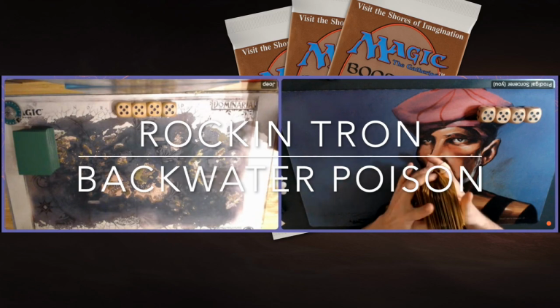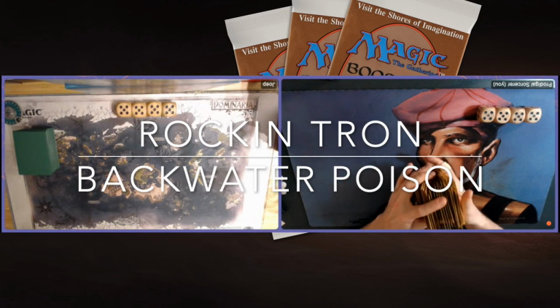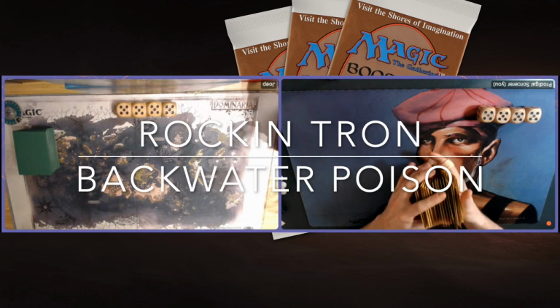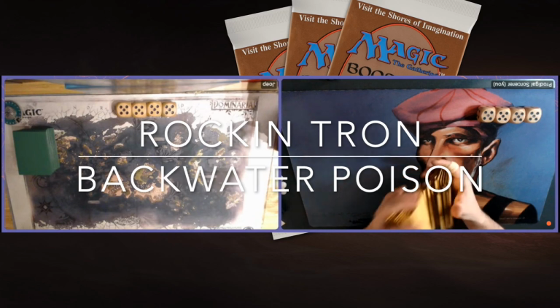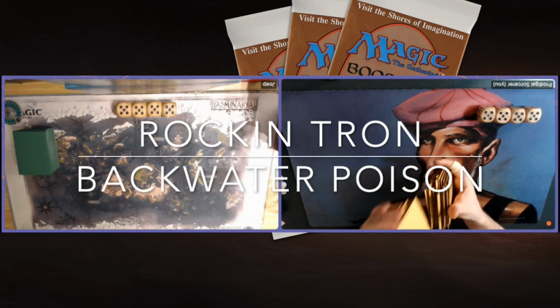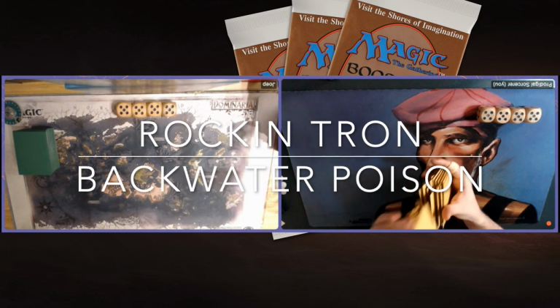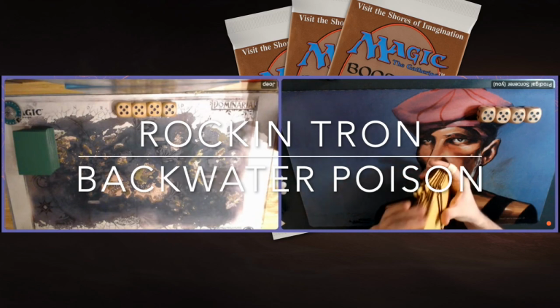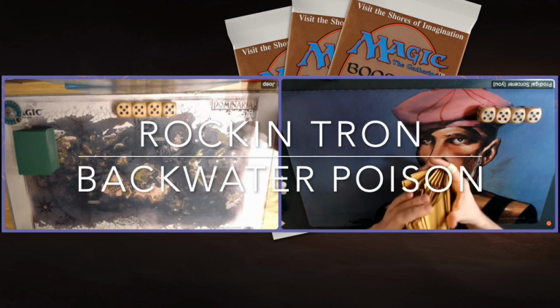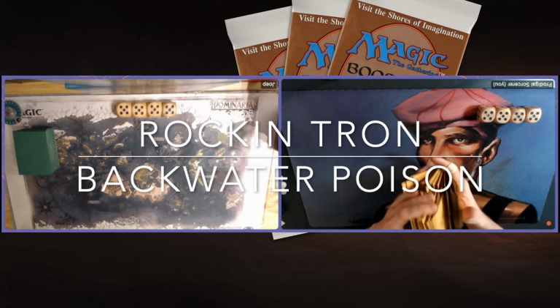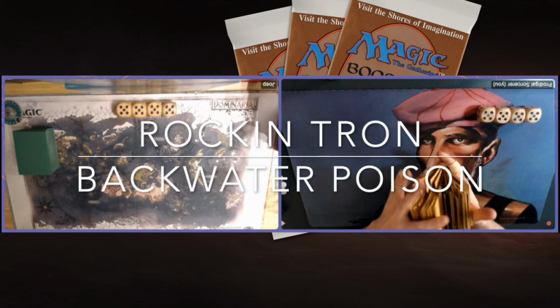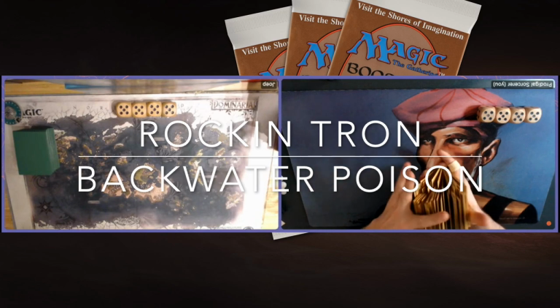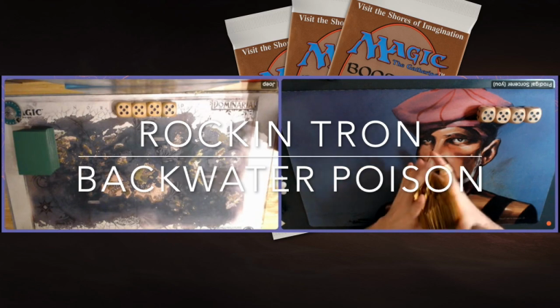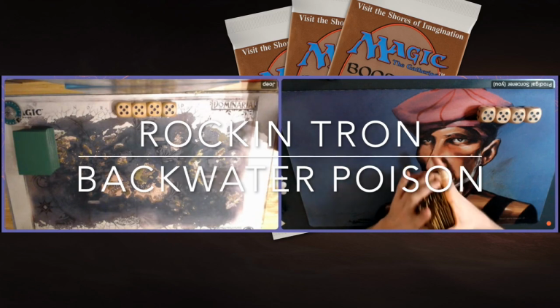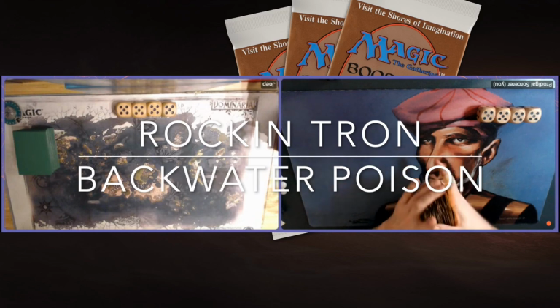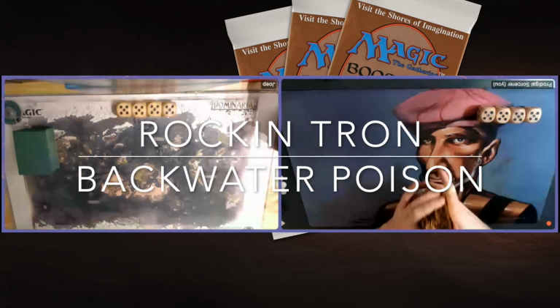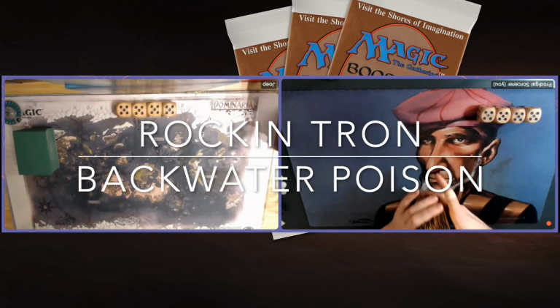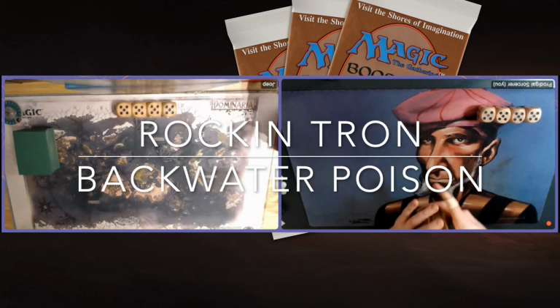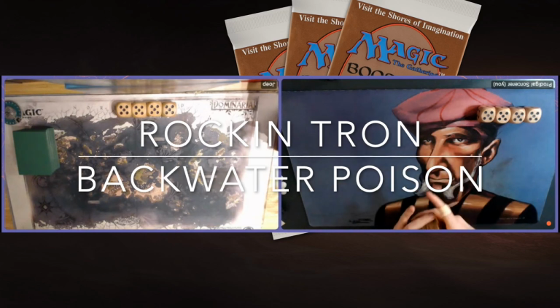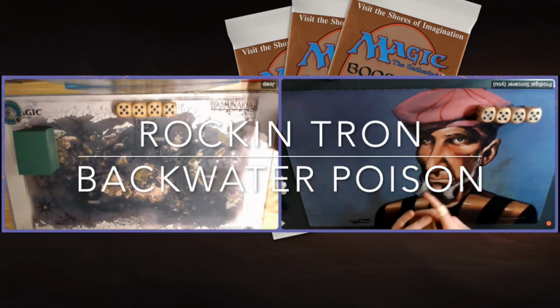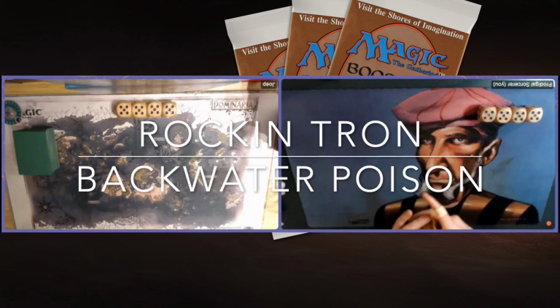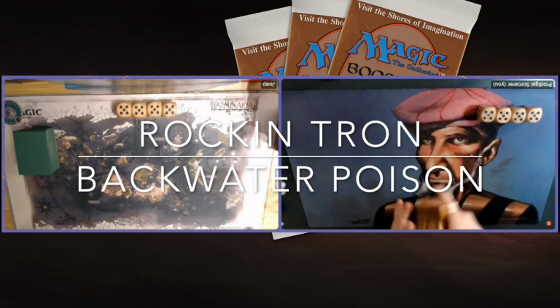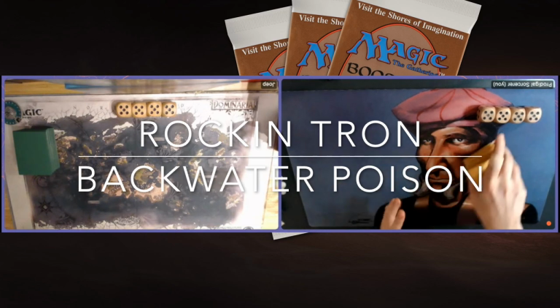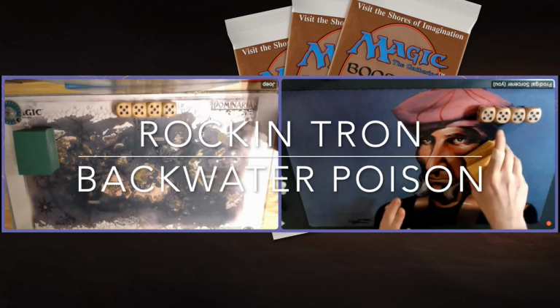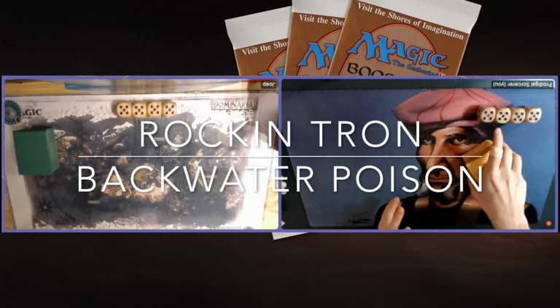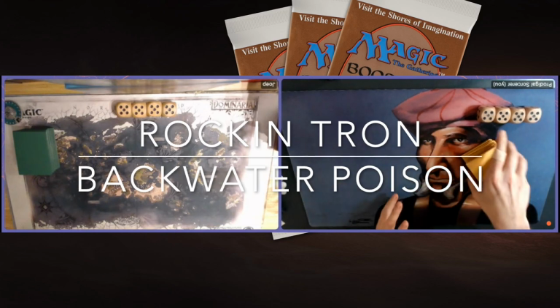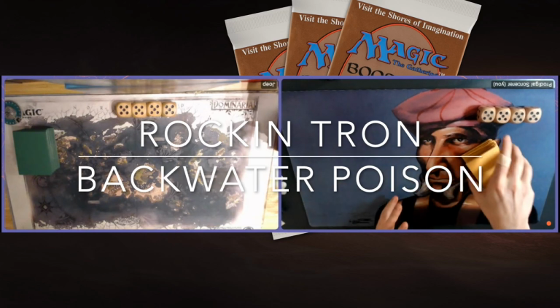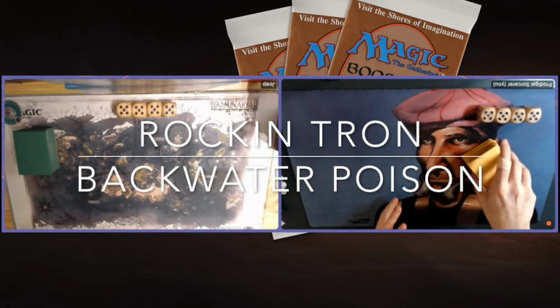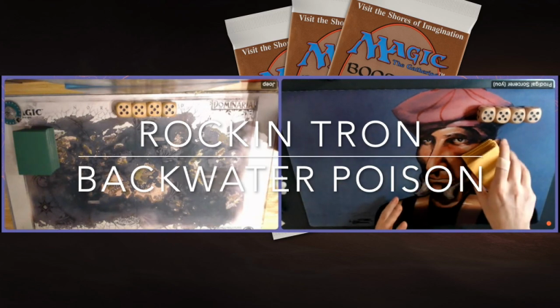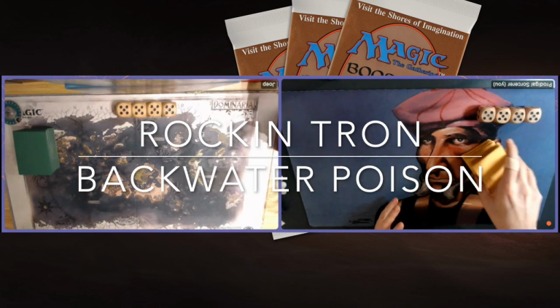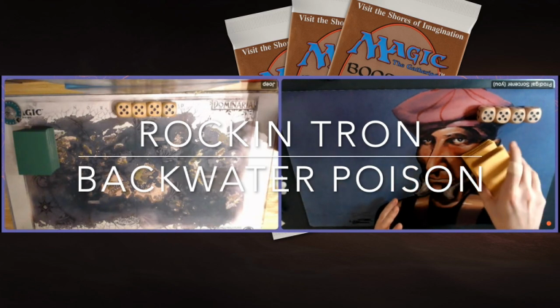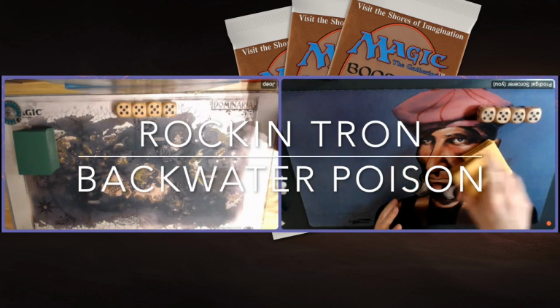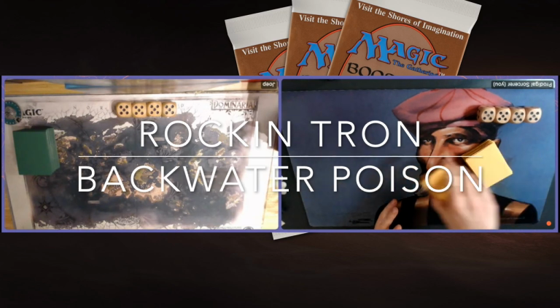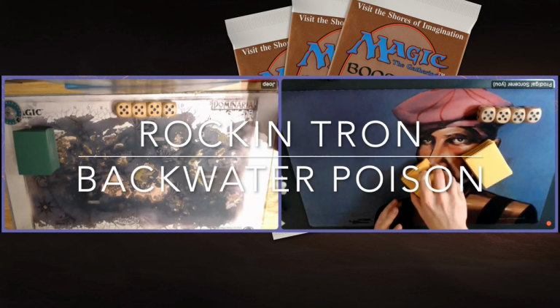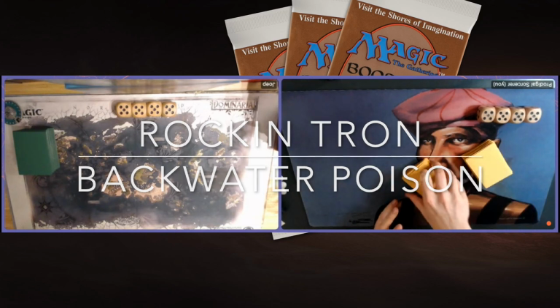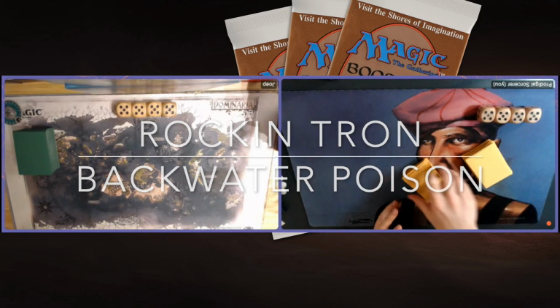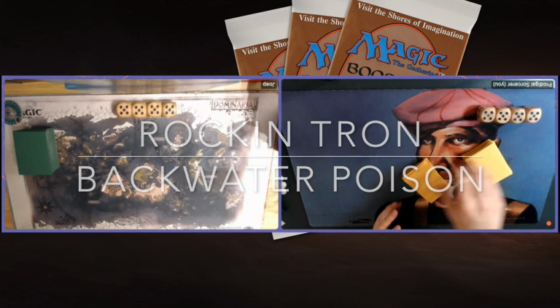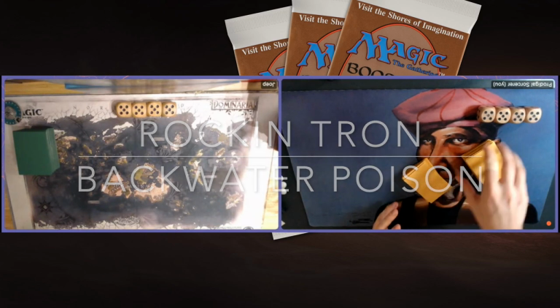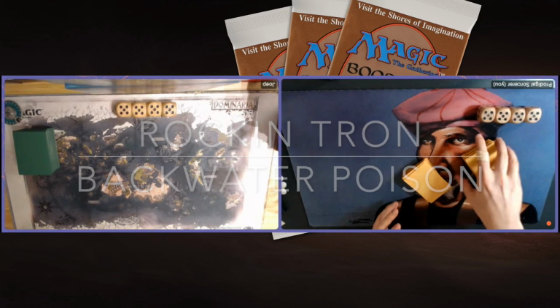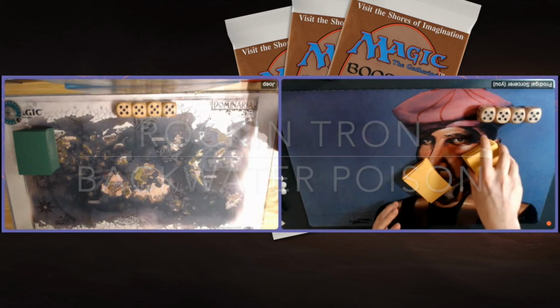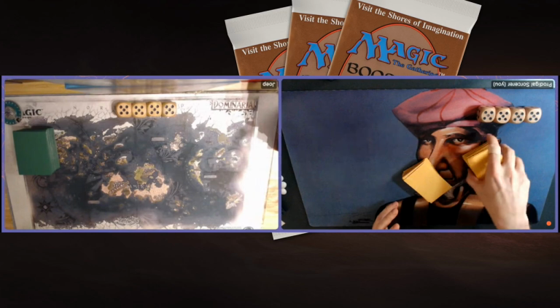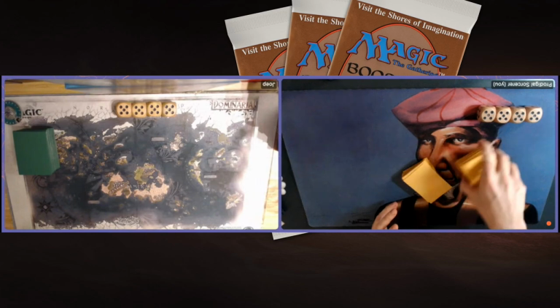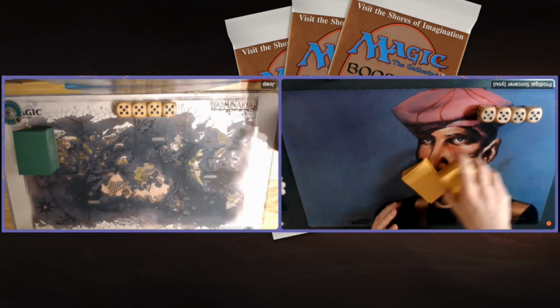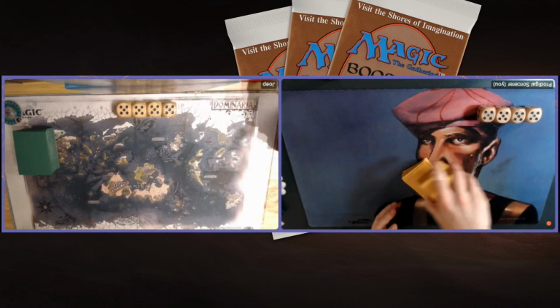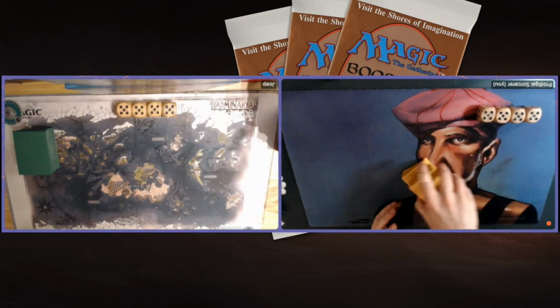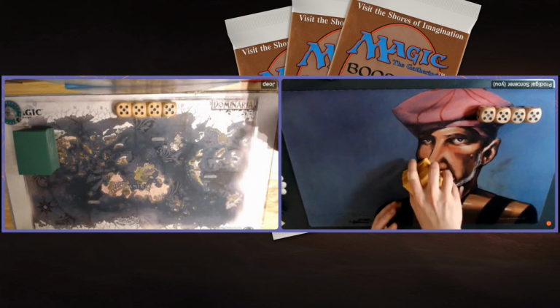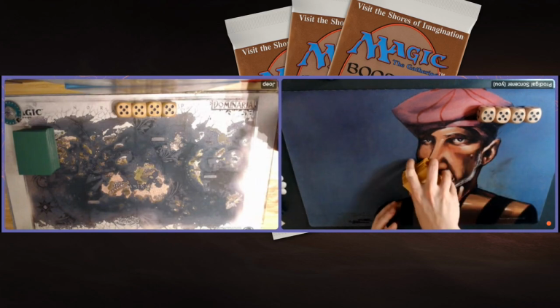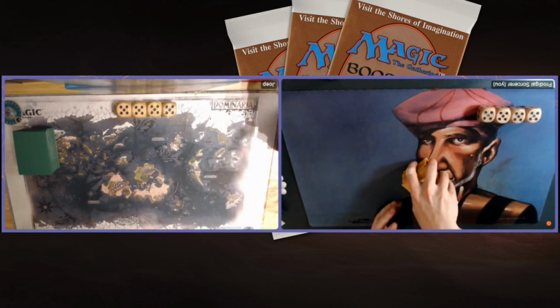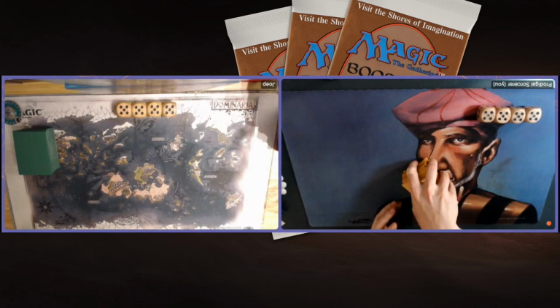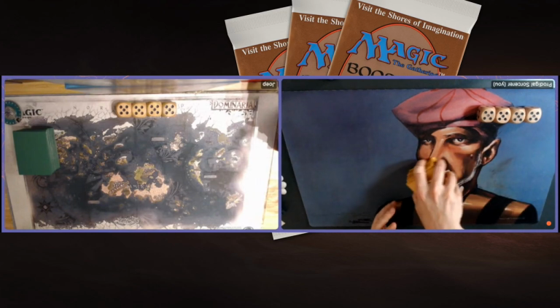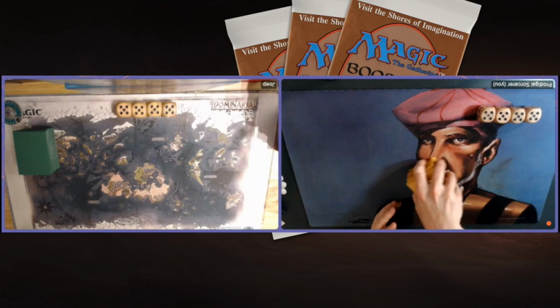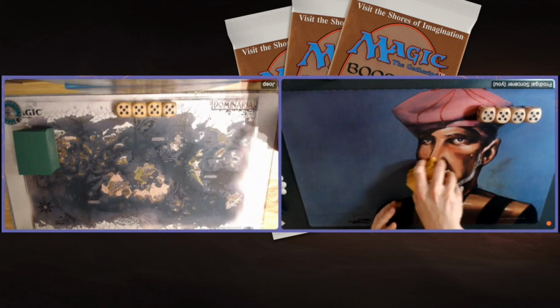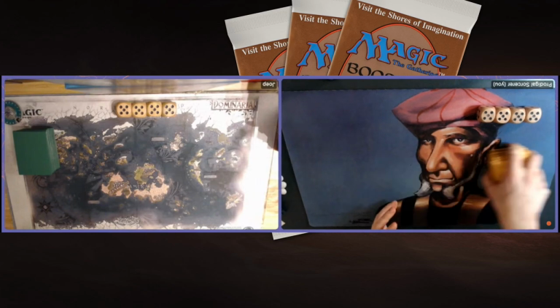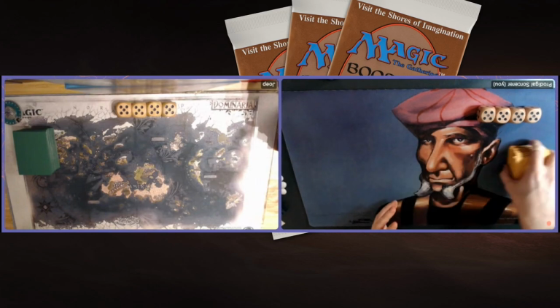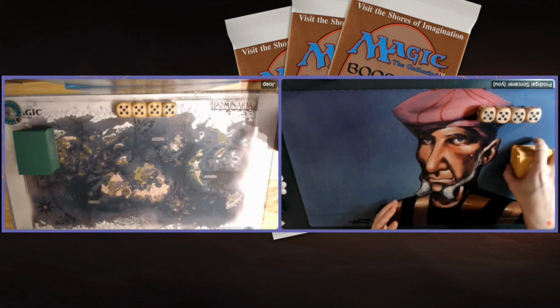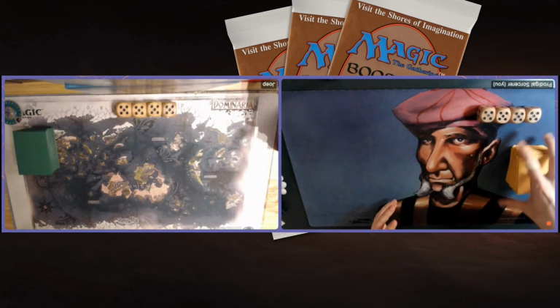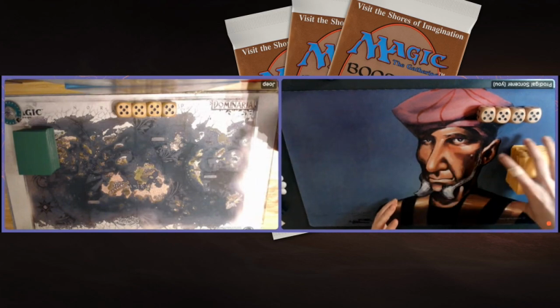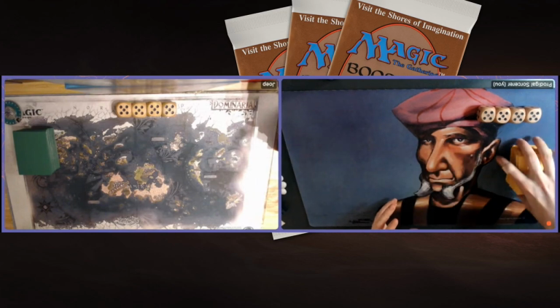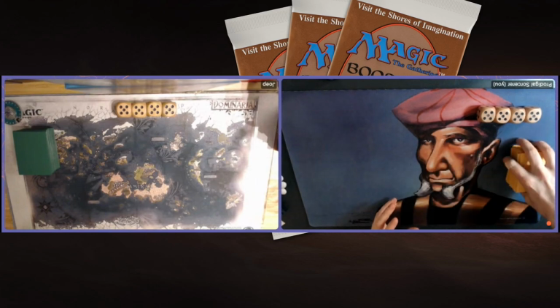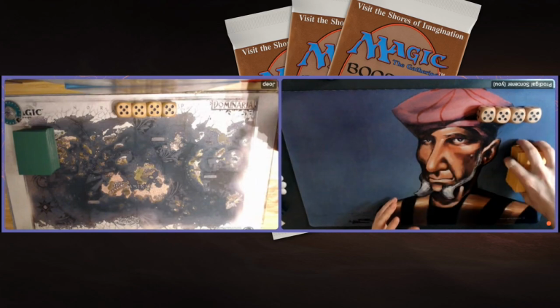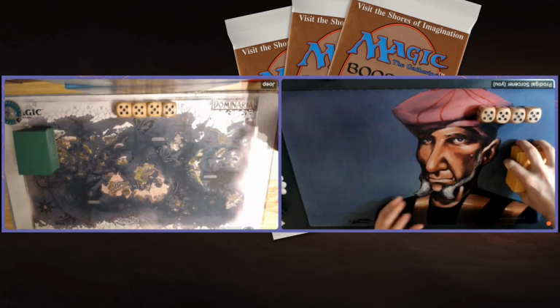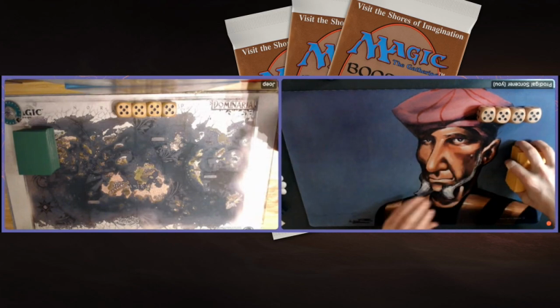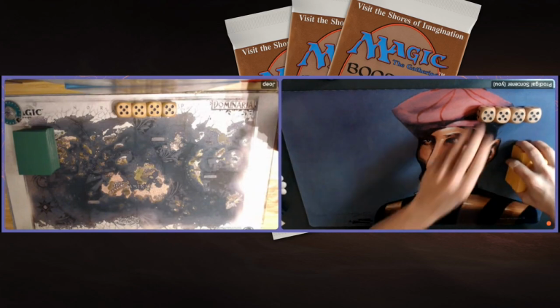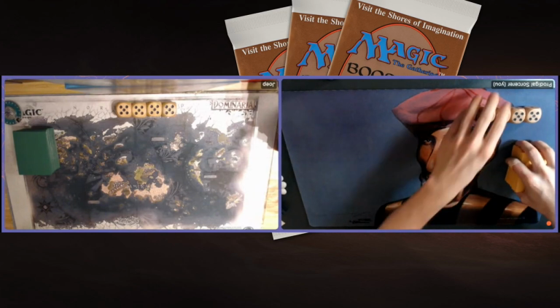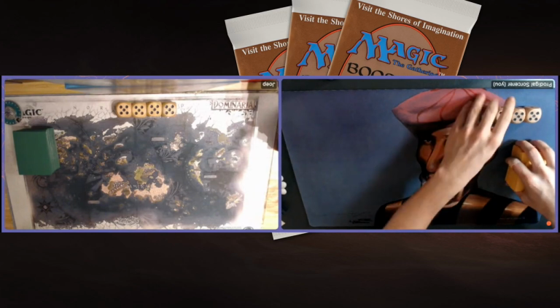I've called it Backwater Poison. It's been on the channel before for the Halloween episode, but I wanted to bring it back because I enjoy playing it so much. I'm playing against Joop, and he is bringing Rocking Tron to the table — it's red, and it's got four Rock Hydras in there.